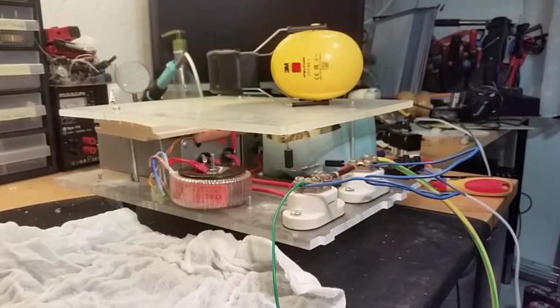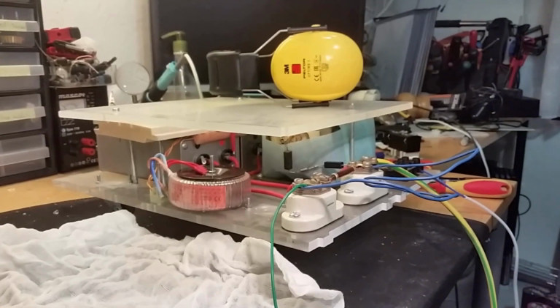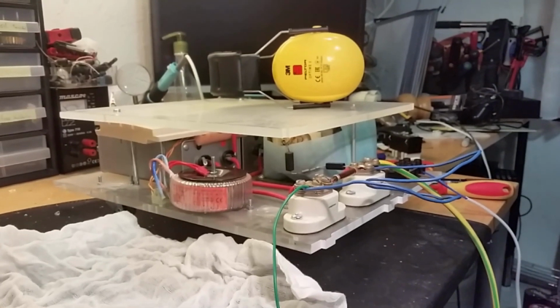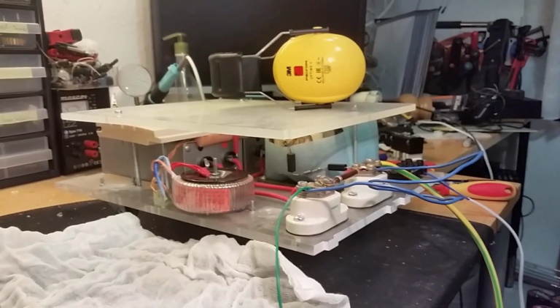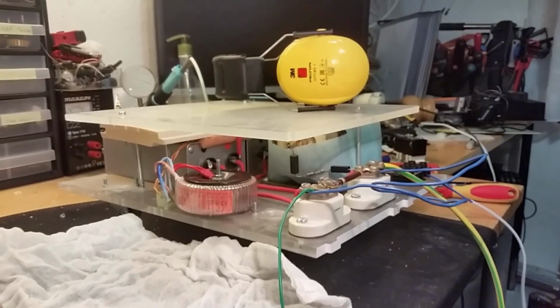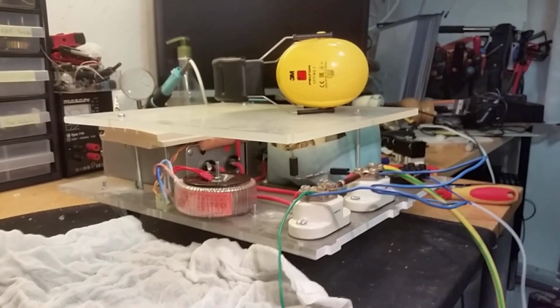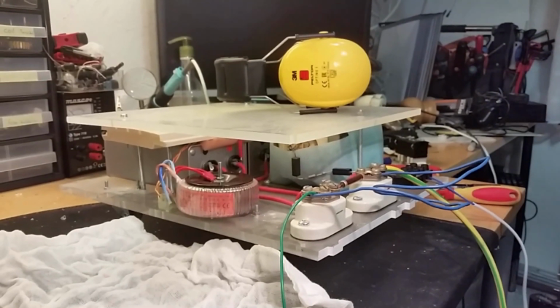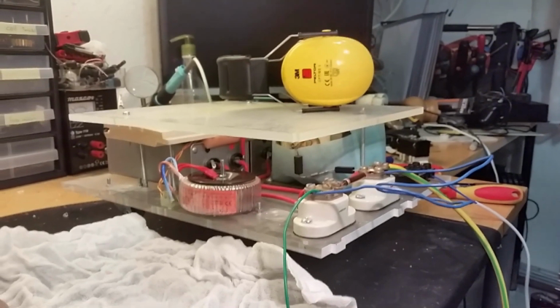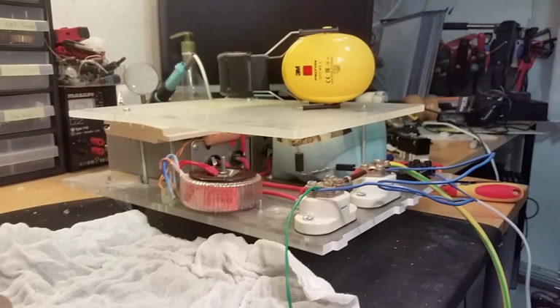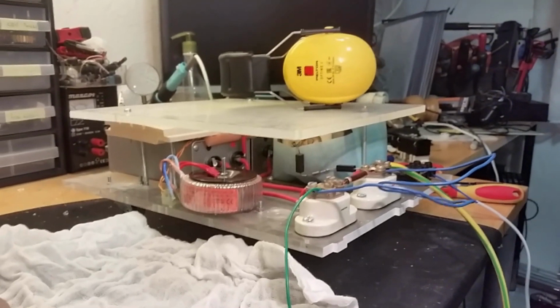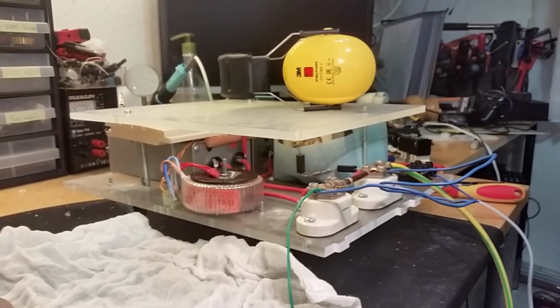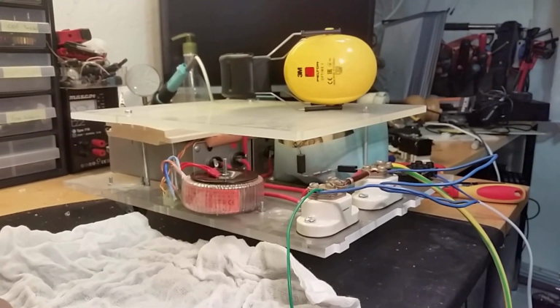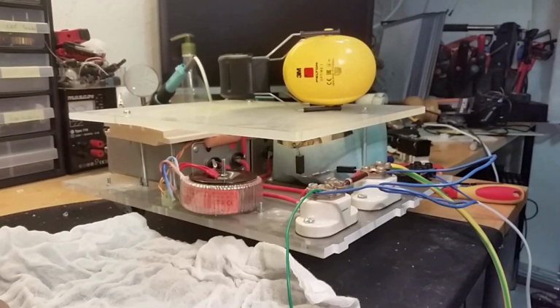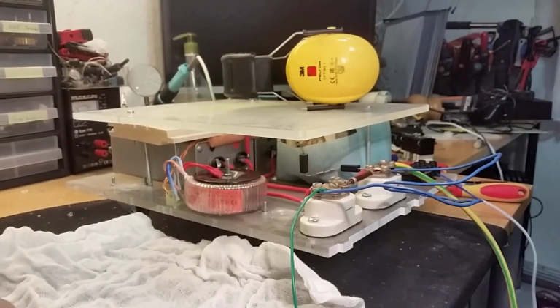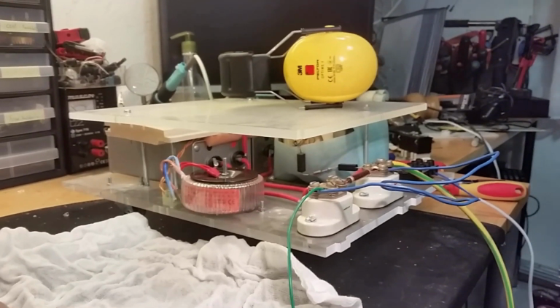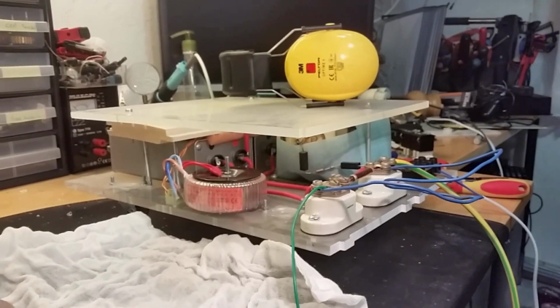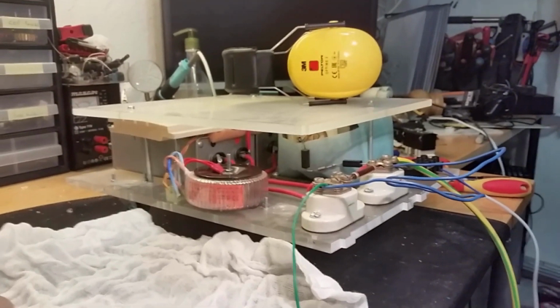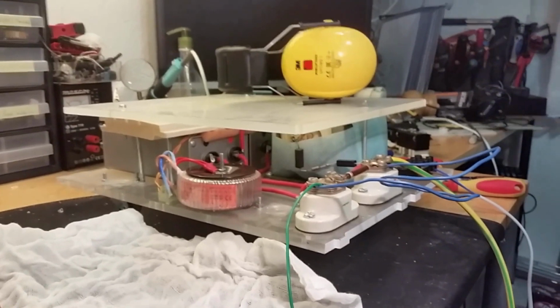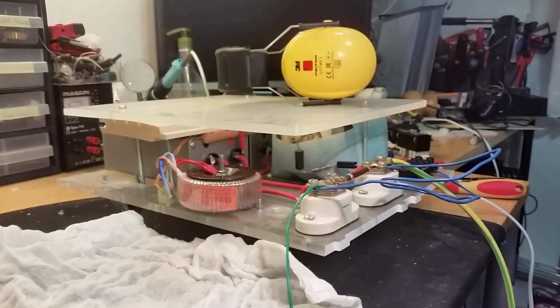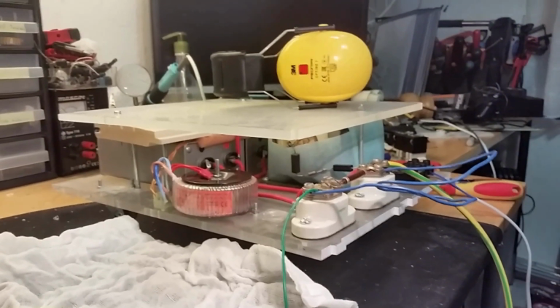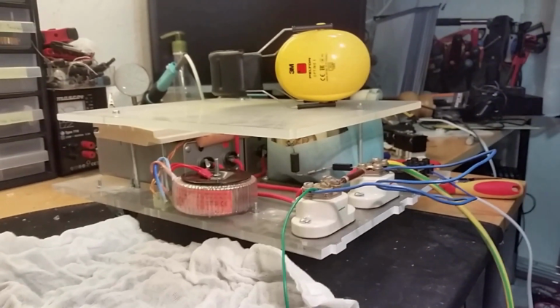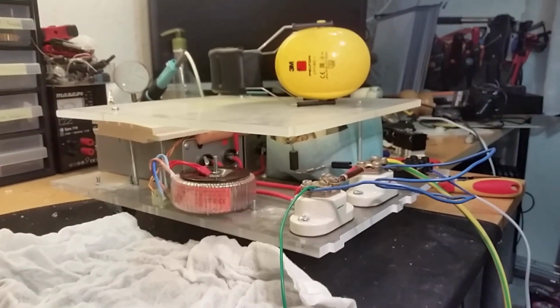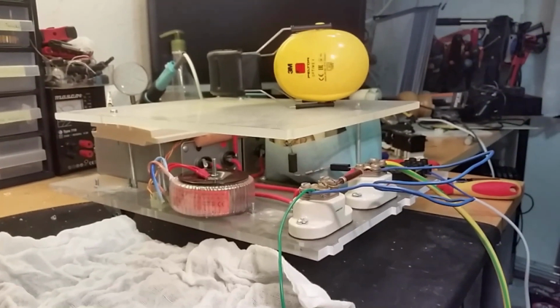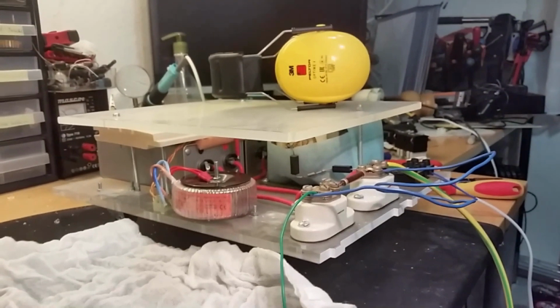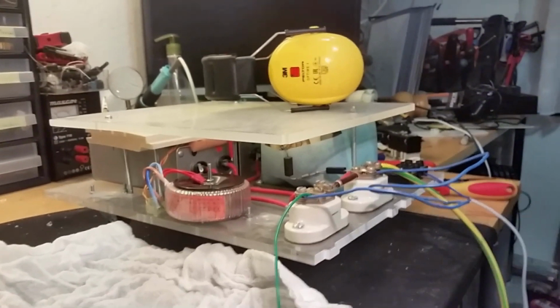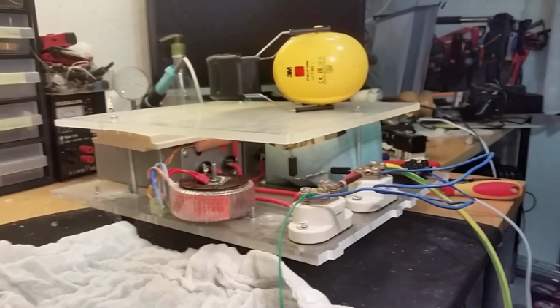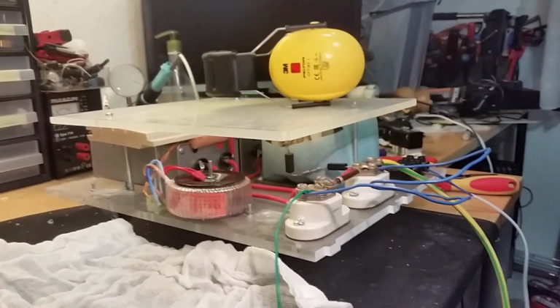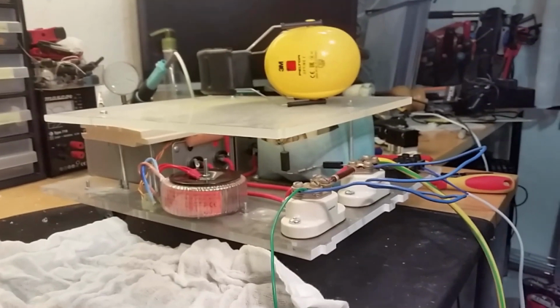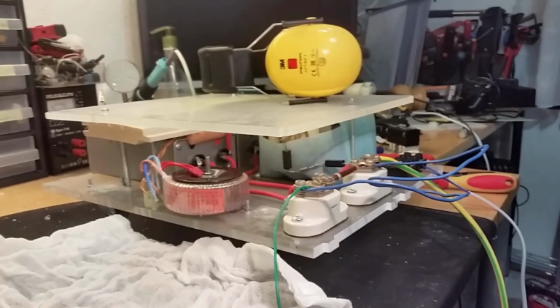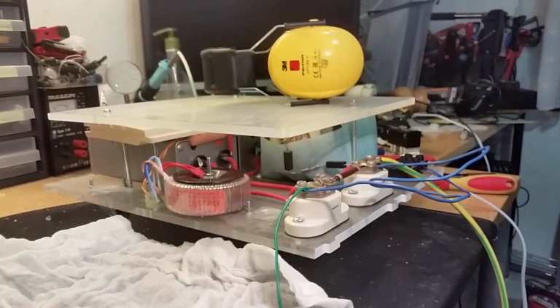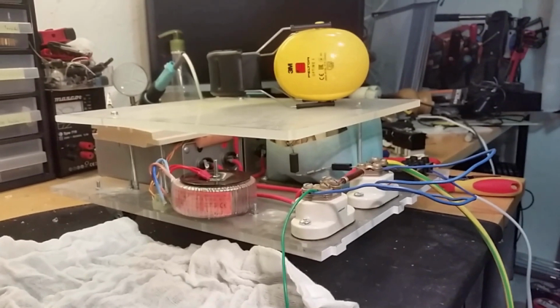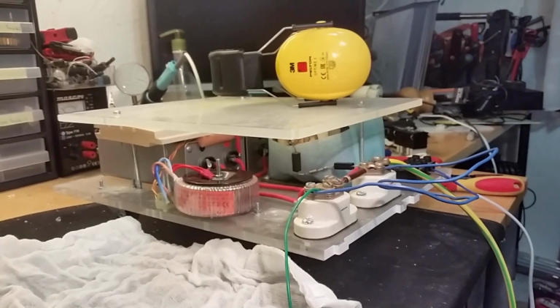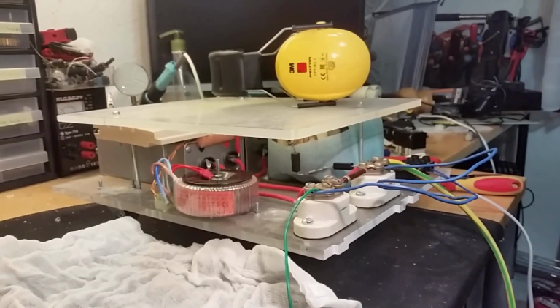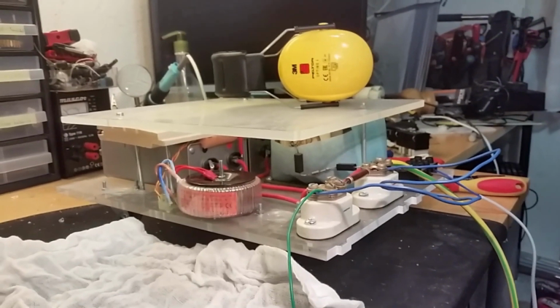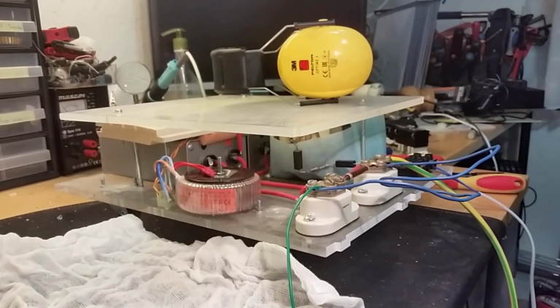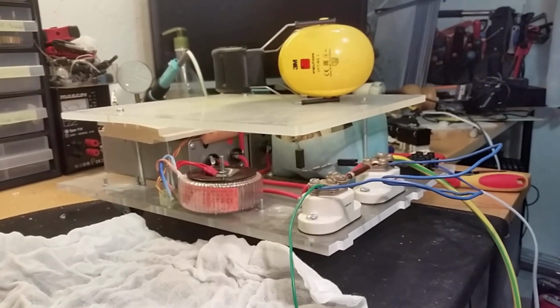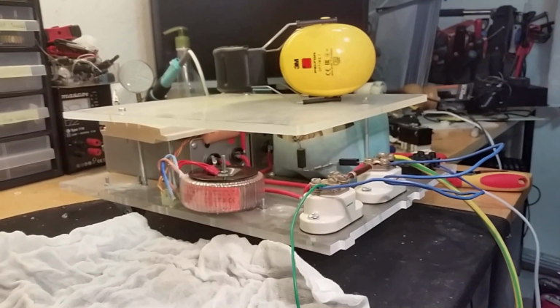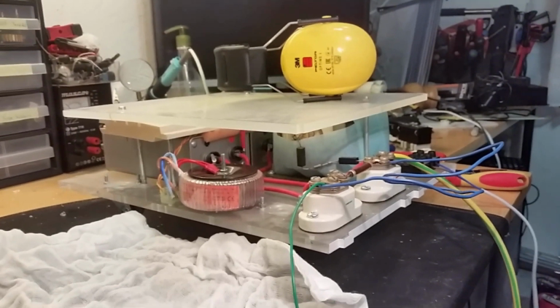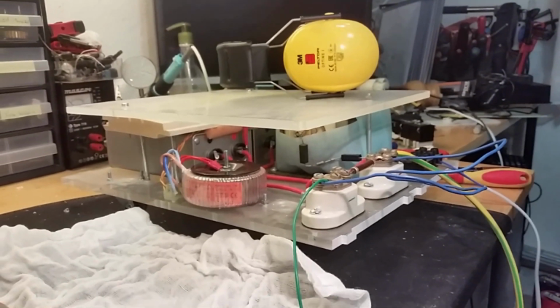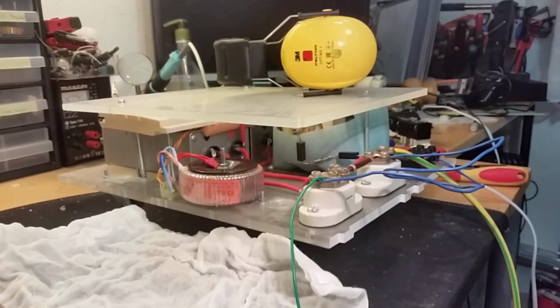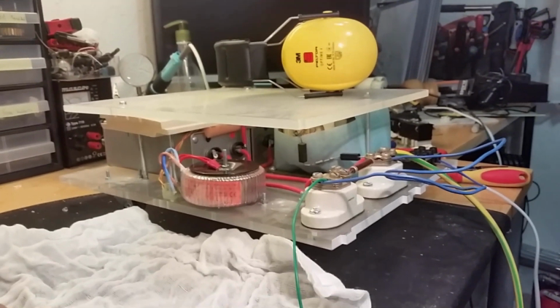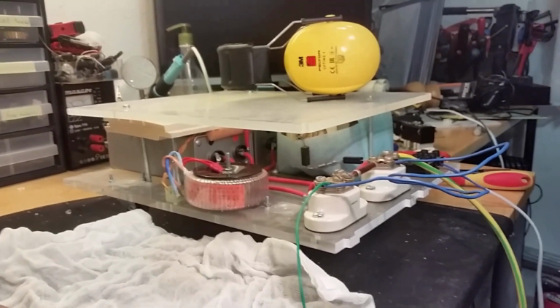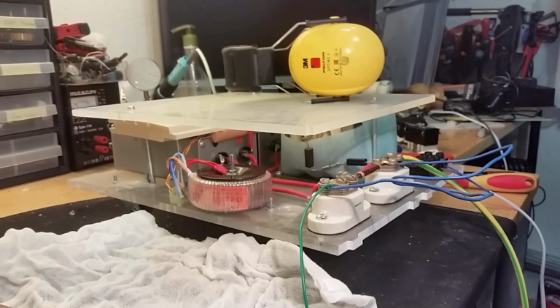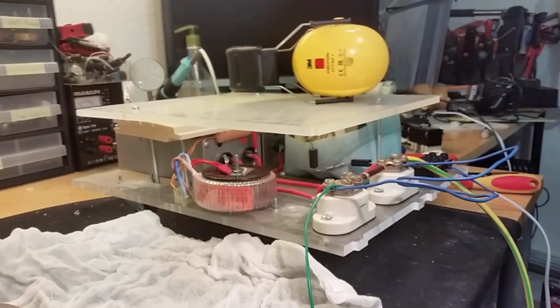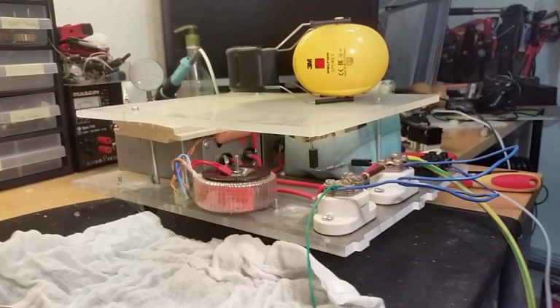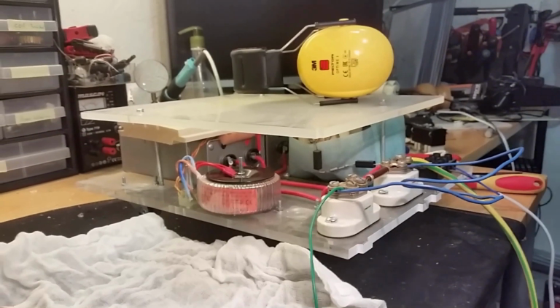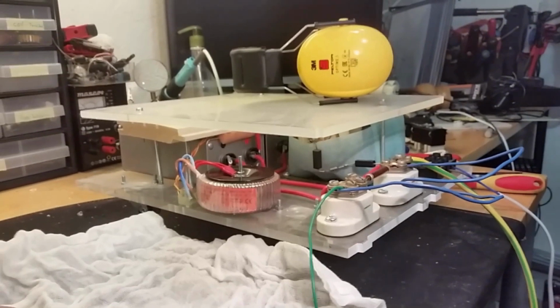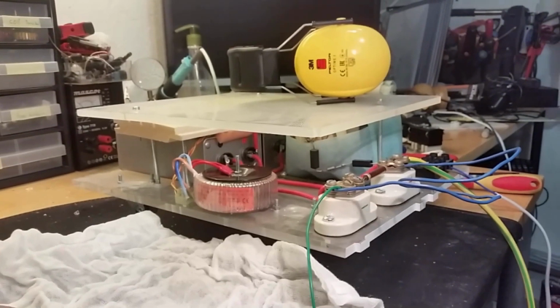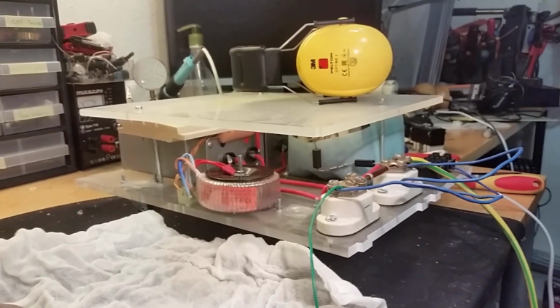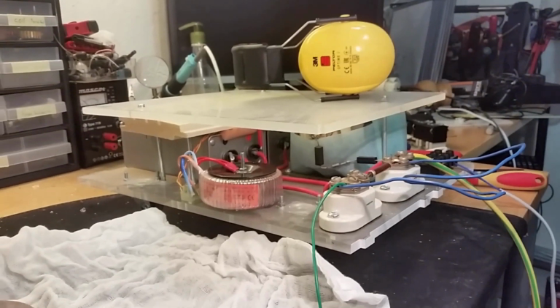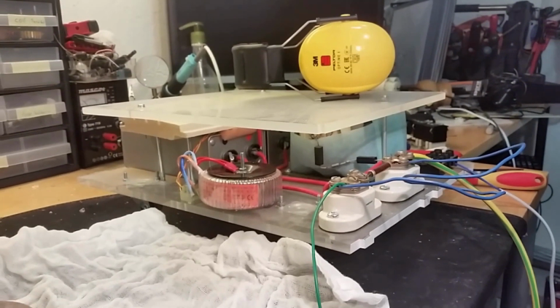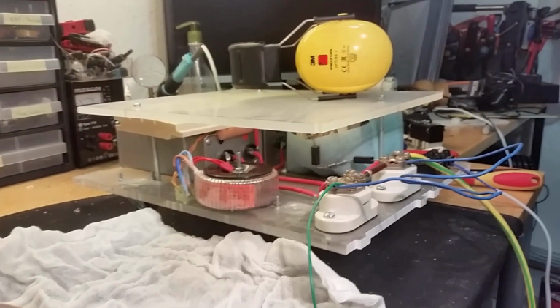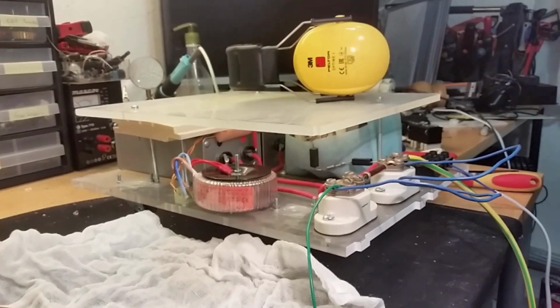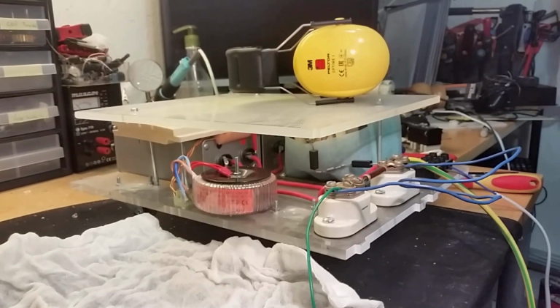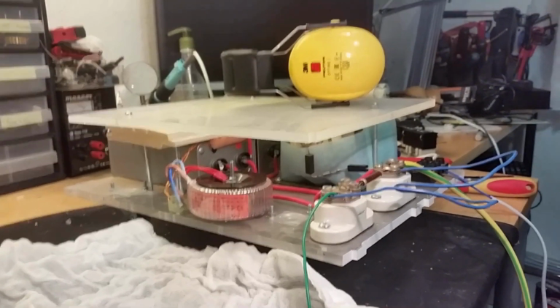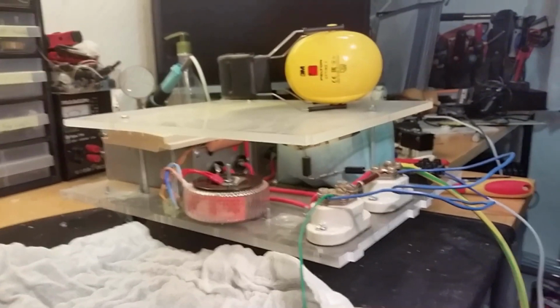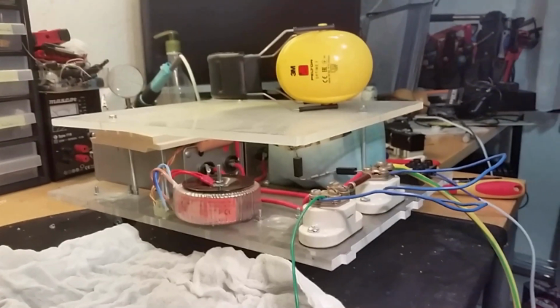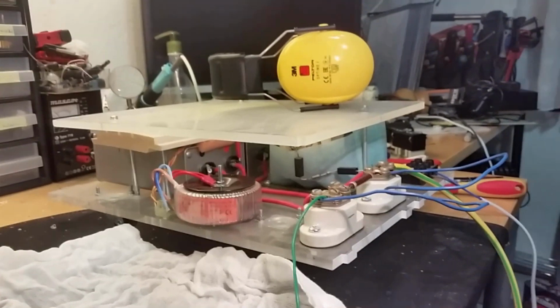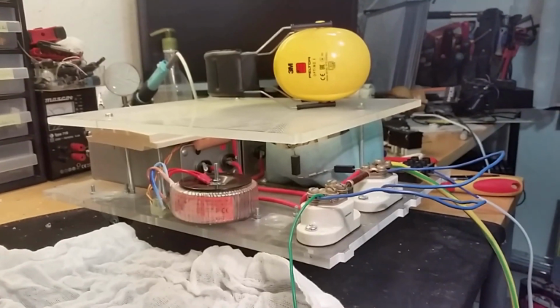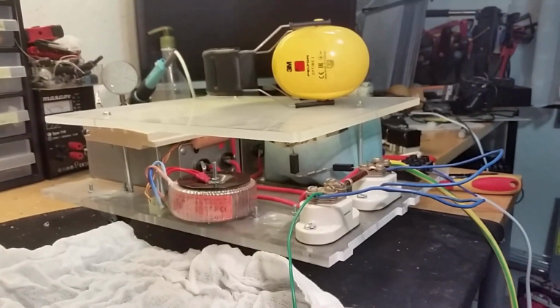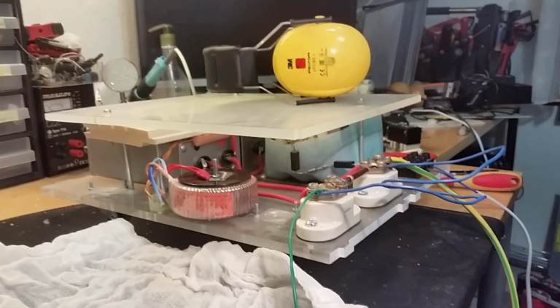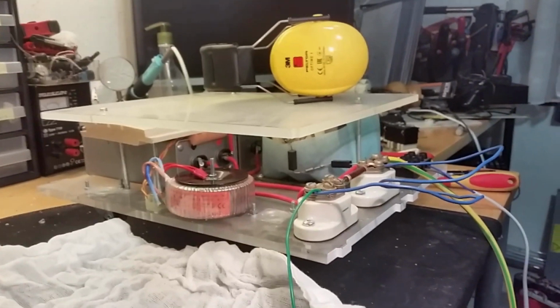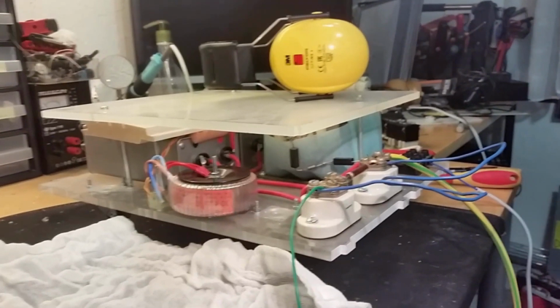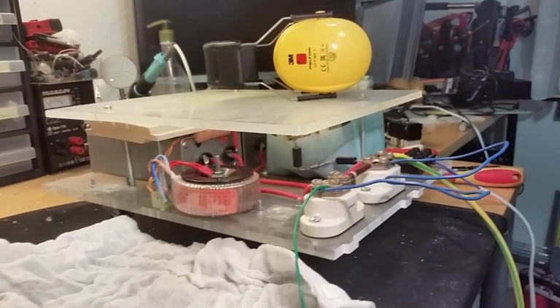Hey, what's up everybody? We got the capacitor out again. What do we do today?